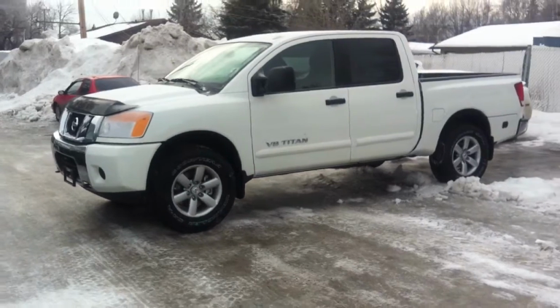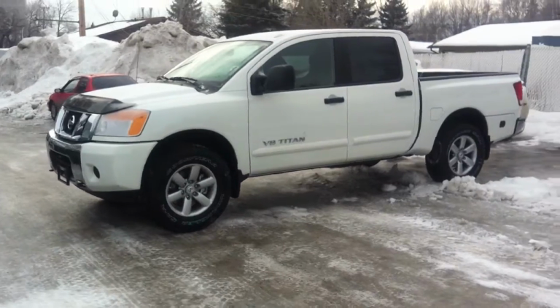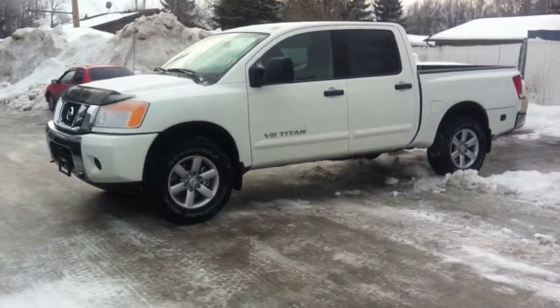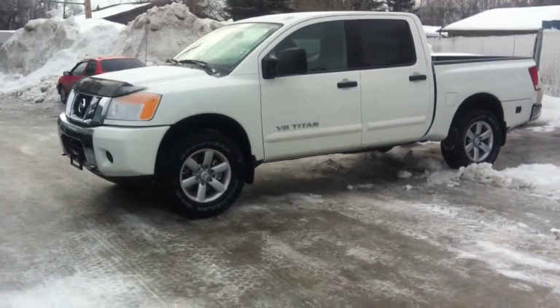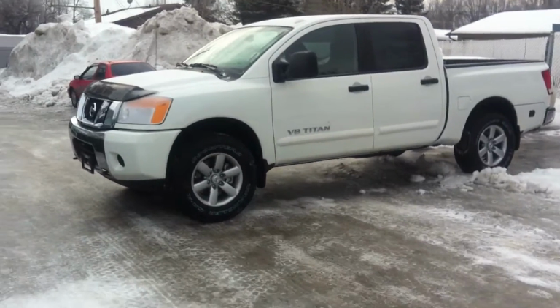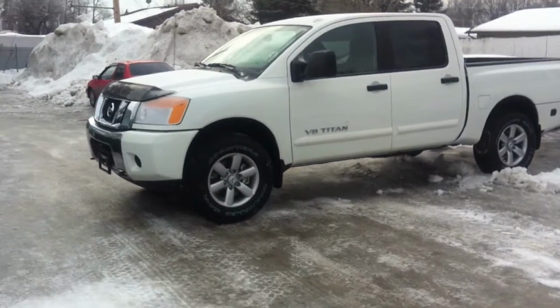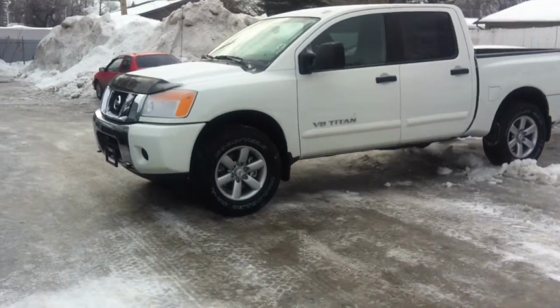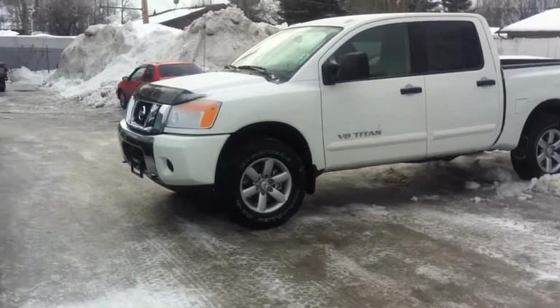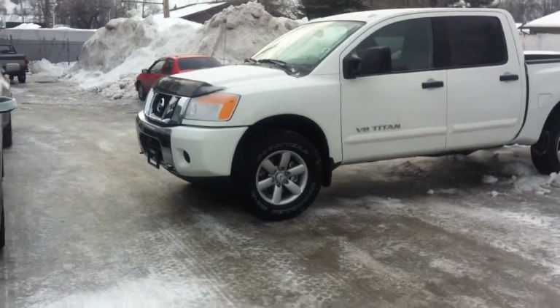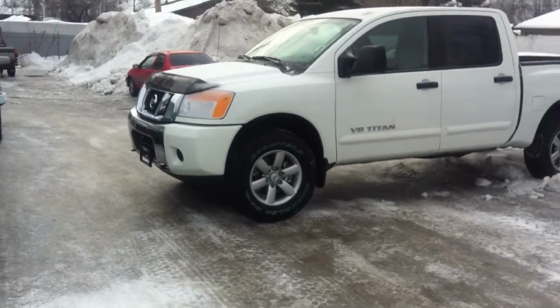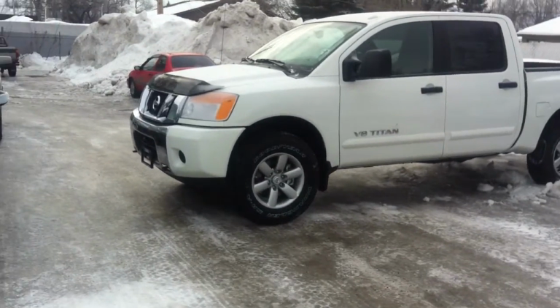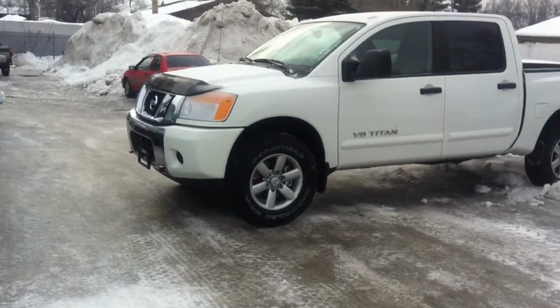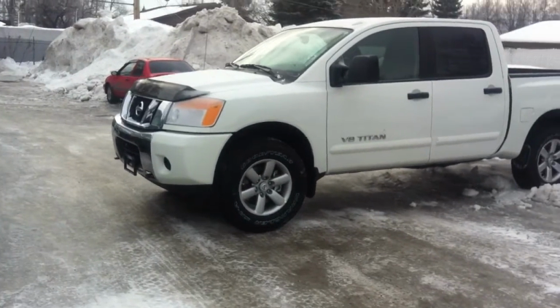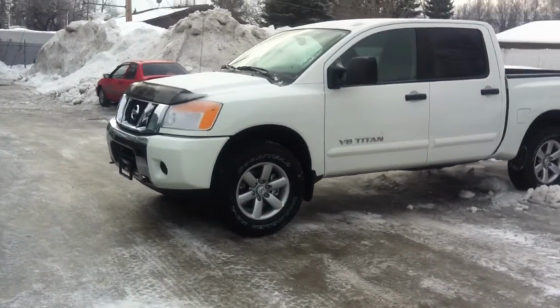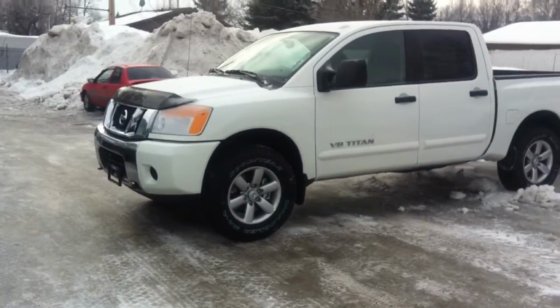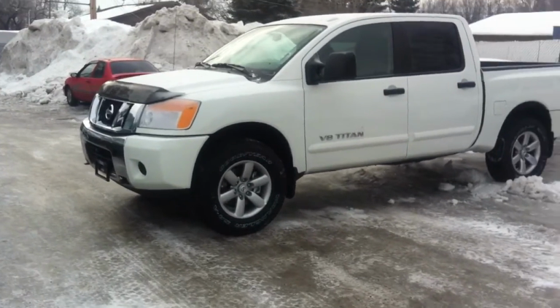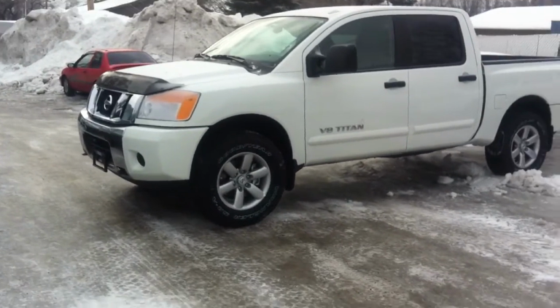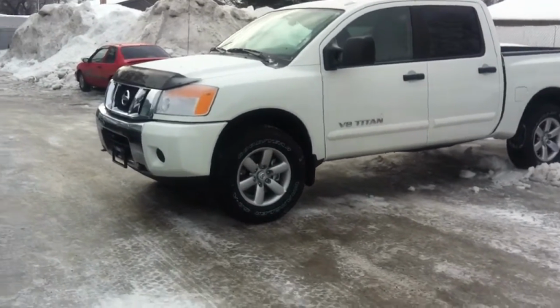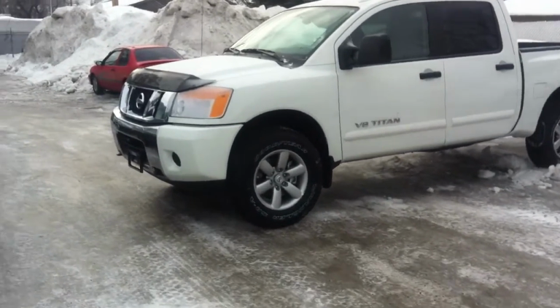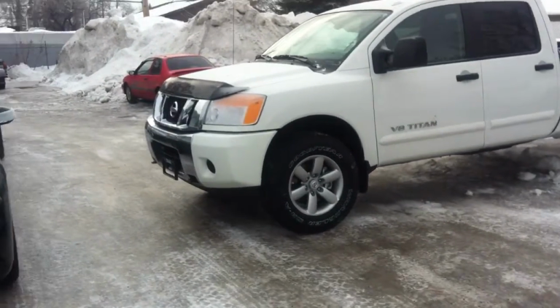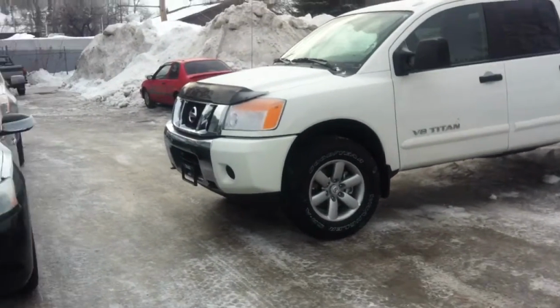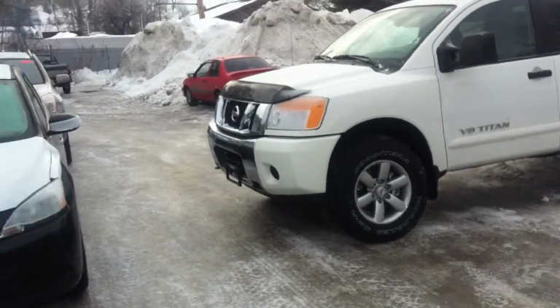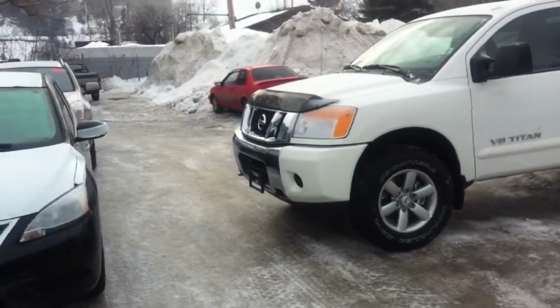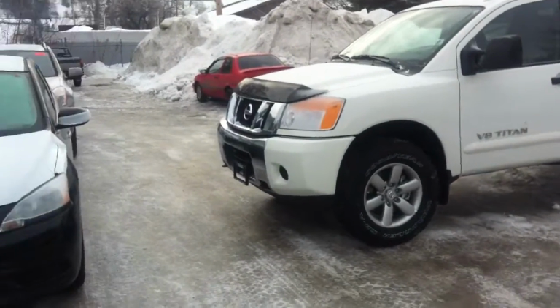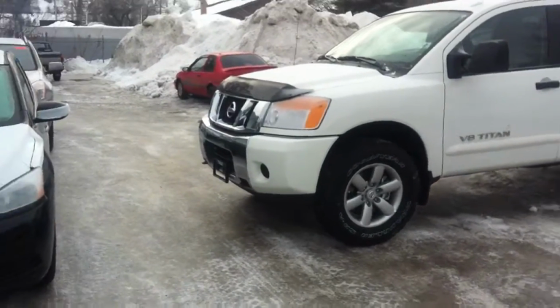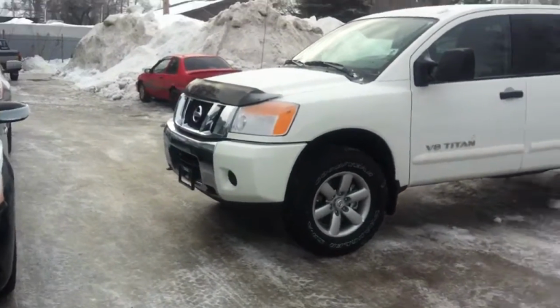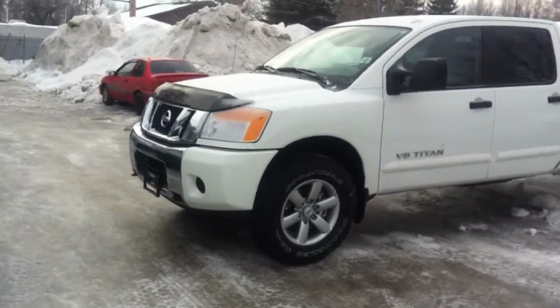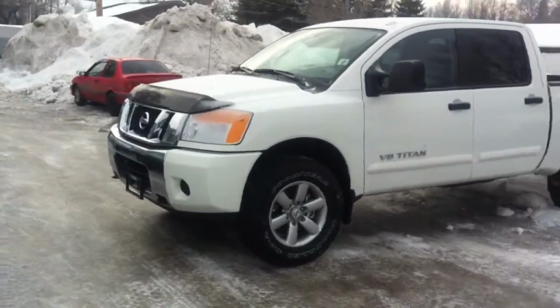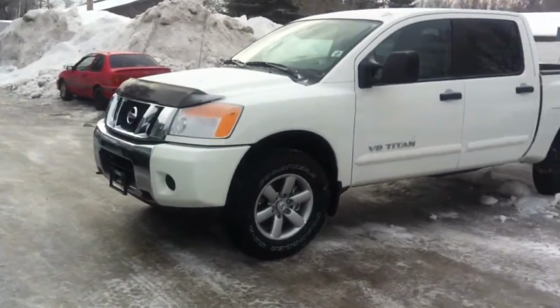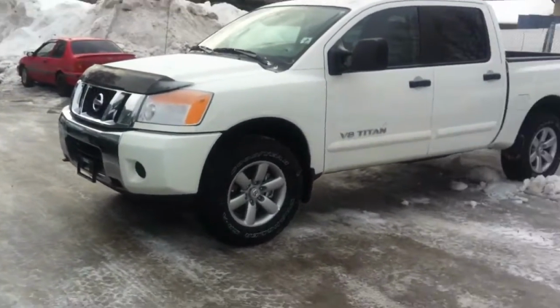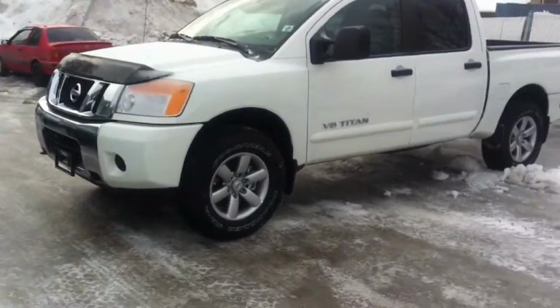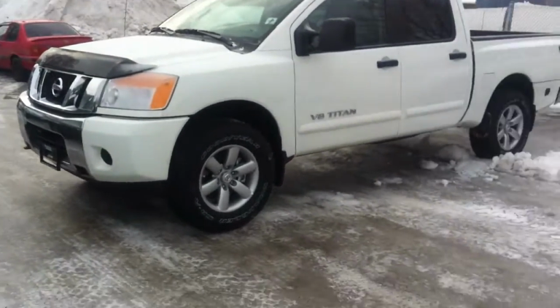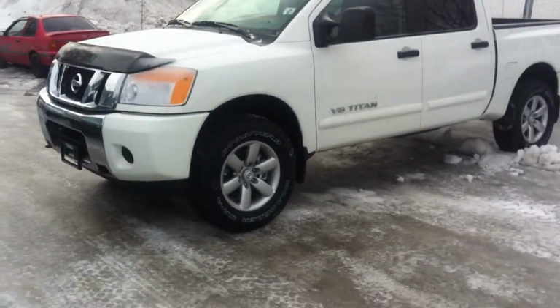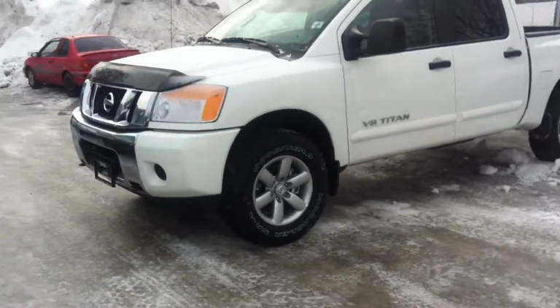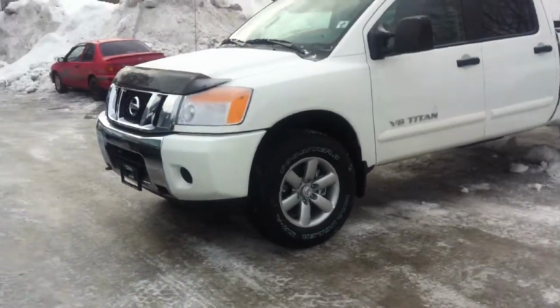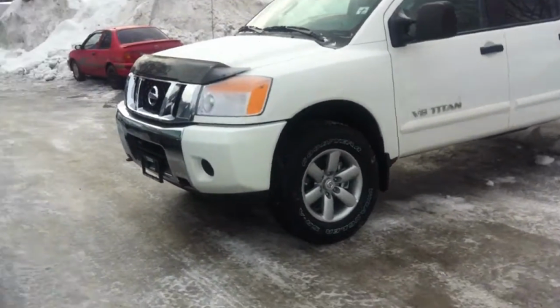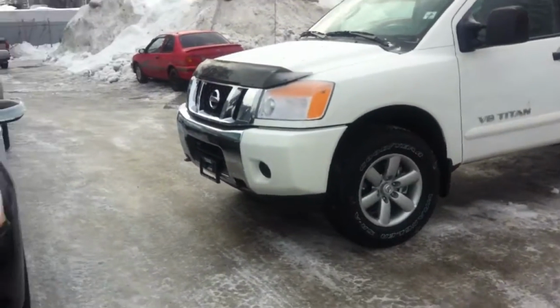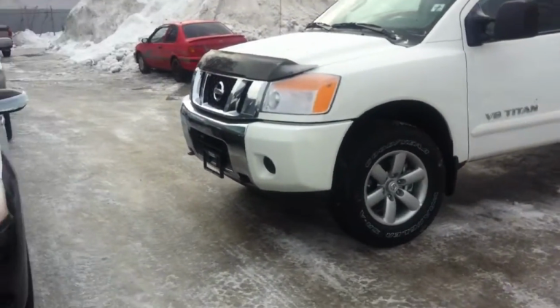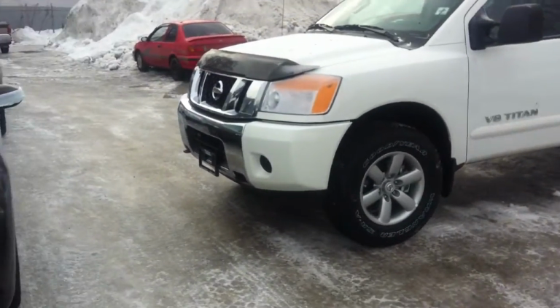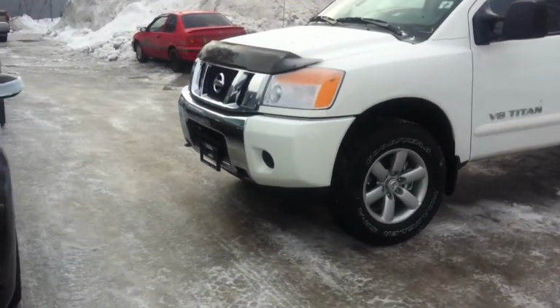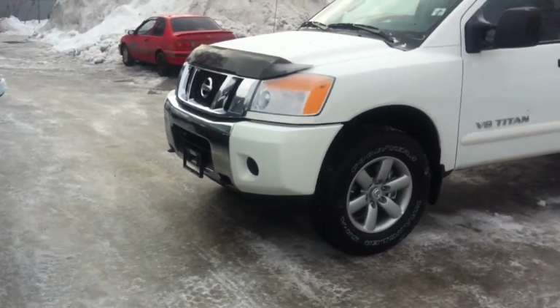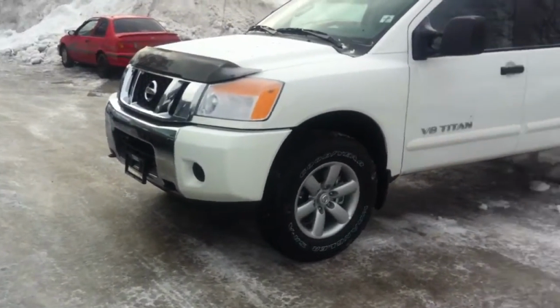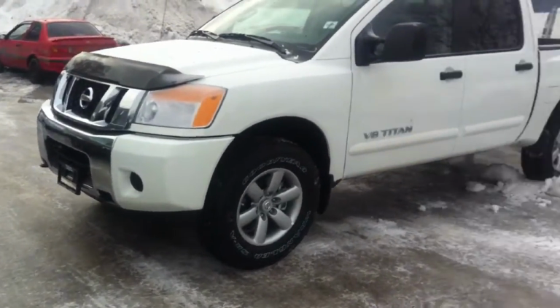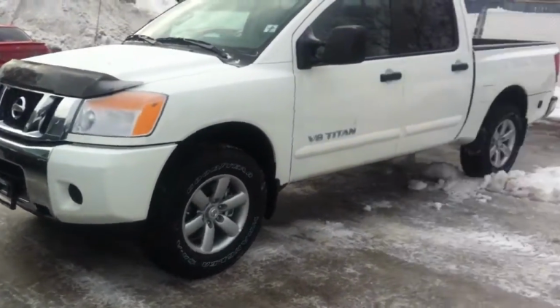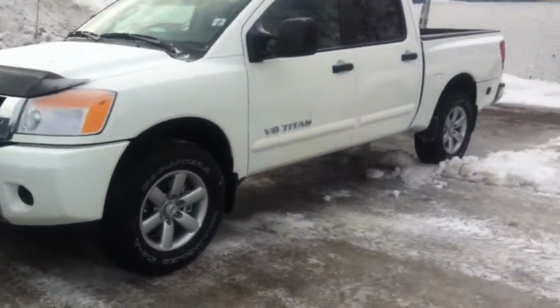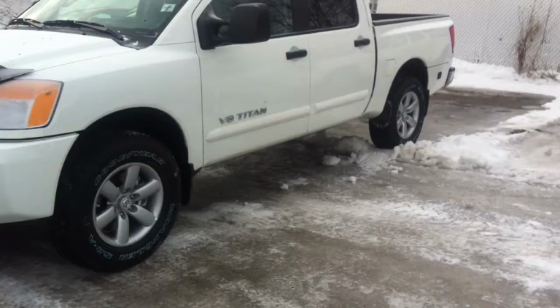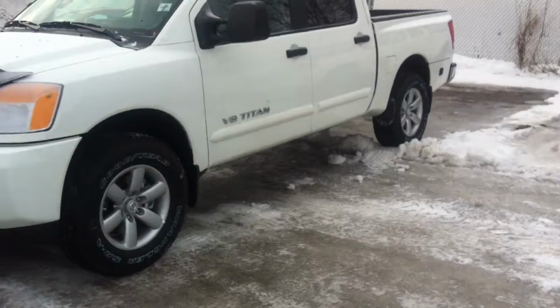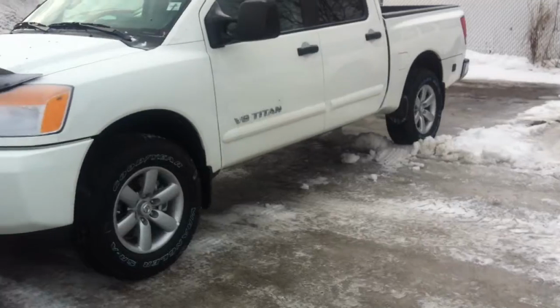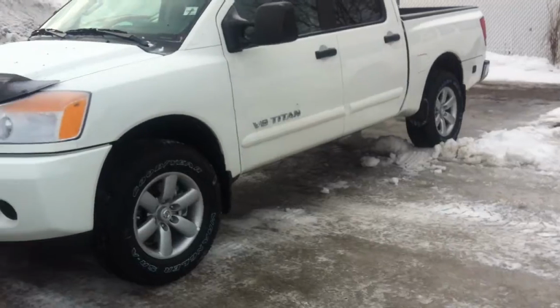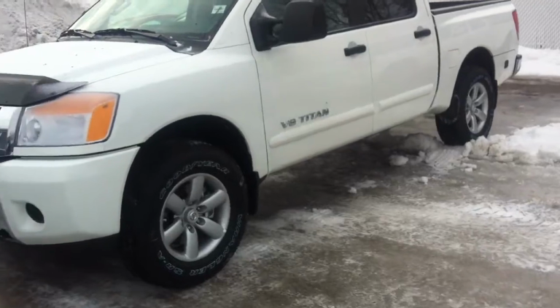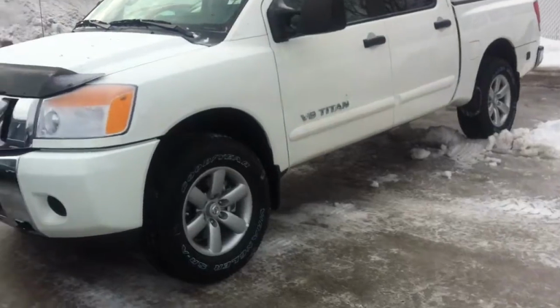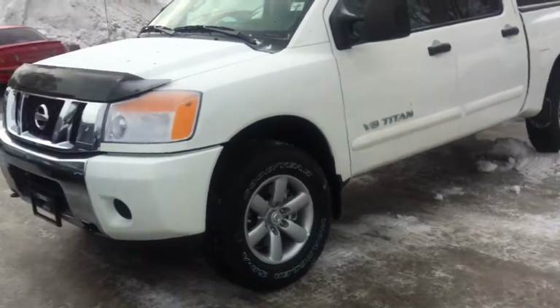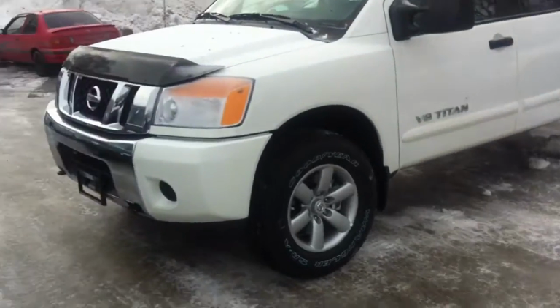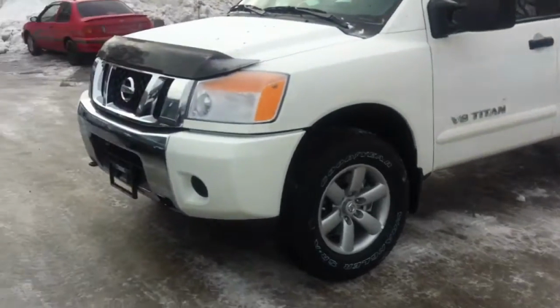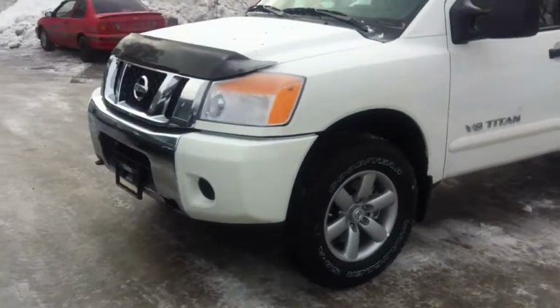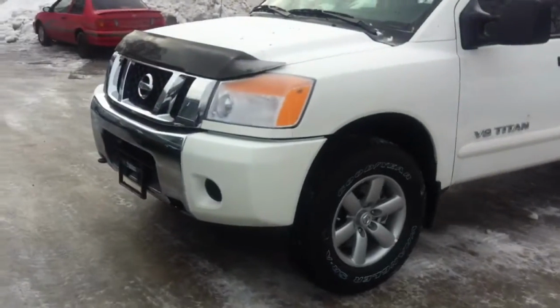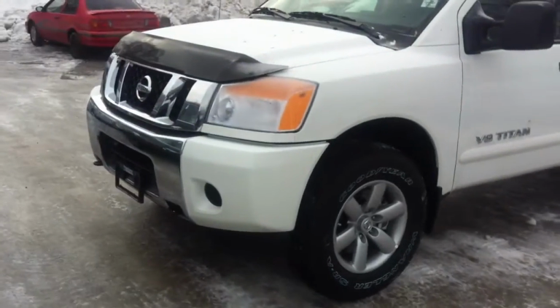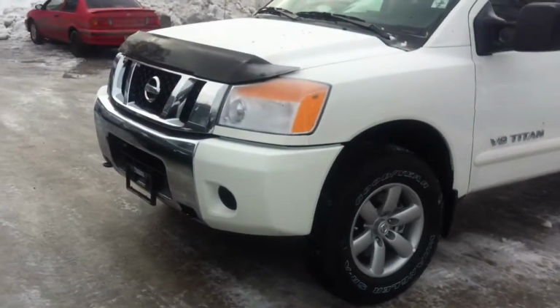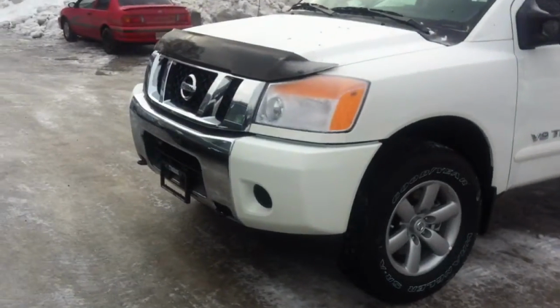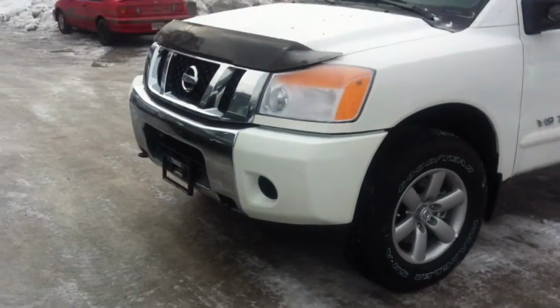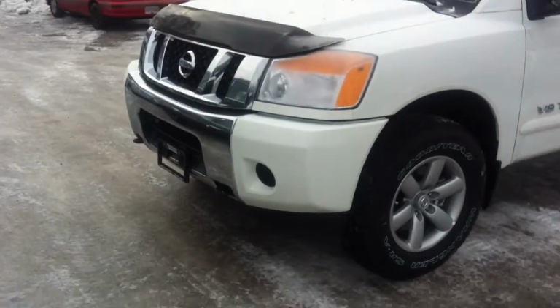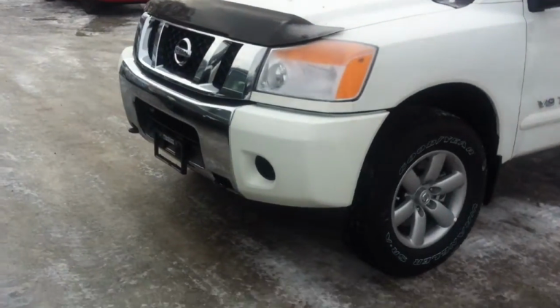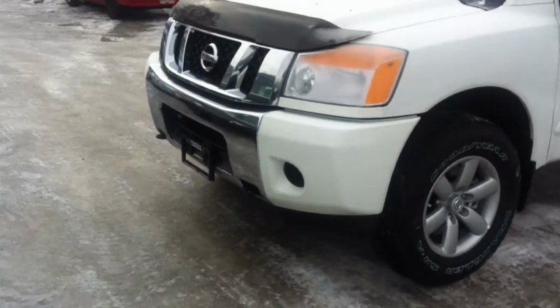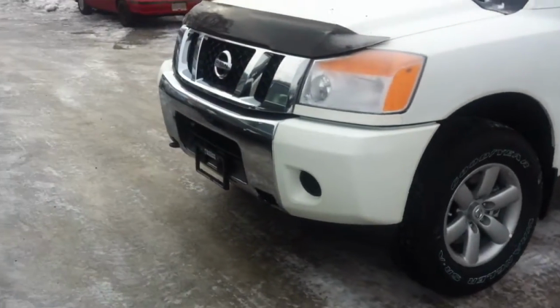Jamie Bellamy here at Northland Nissan. What we got for you here today is the Nissan Titan SV edition.